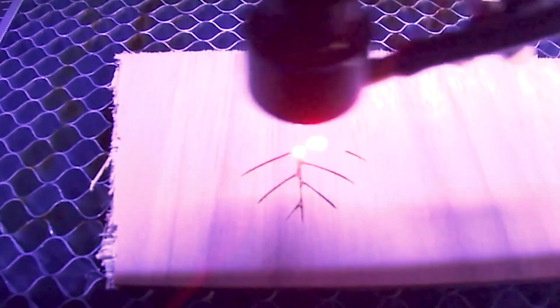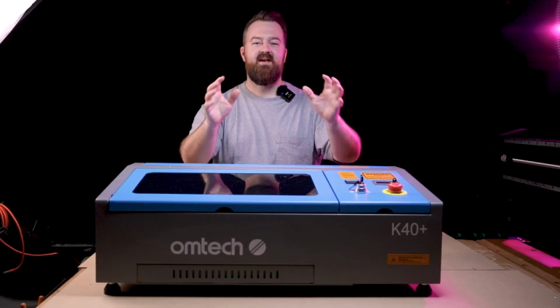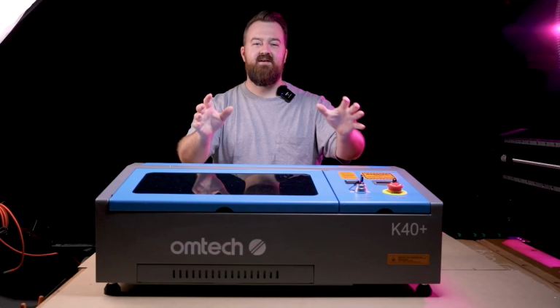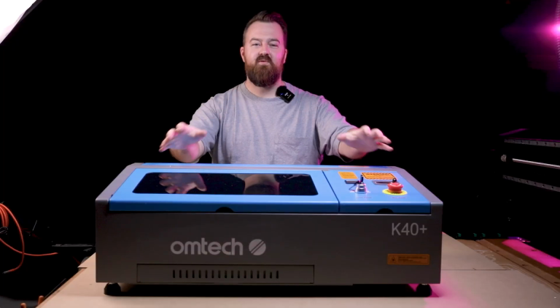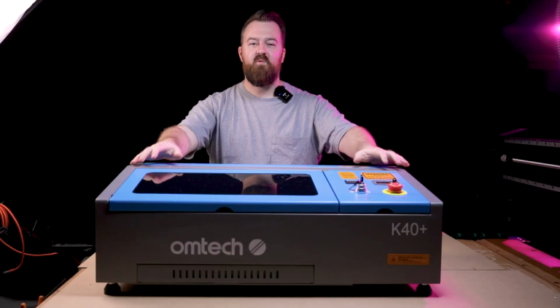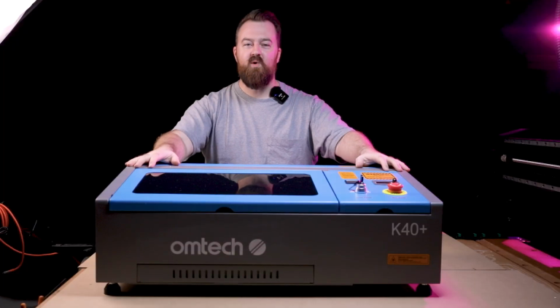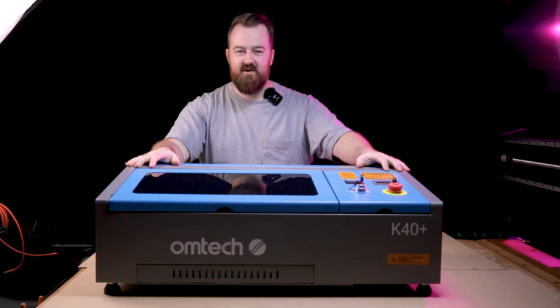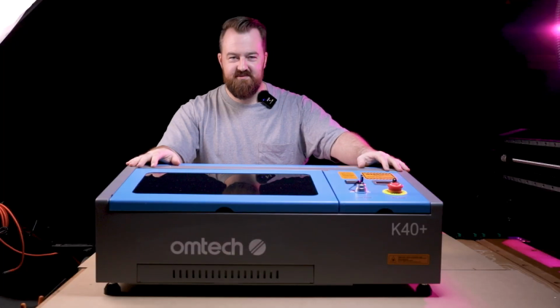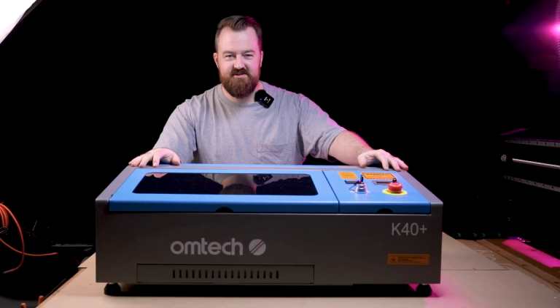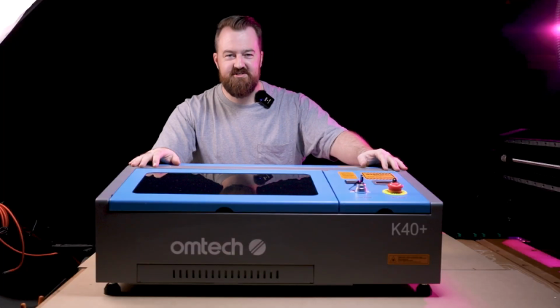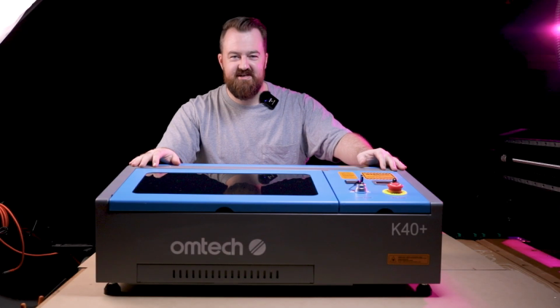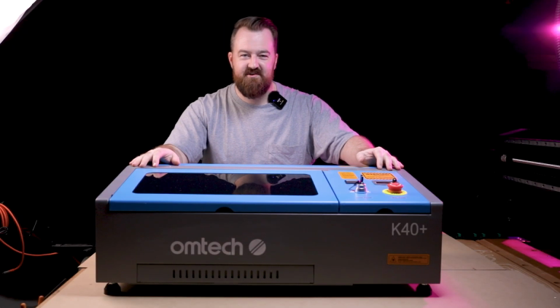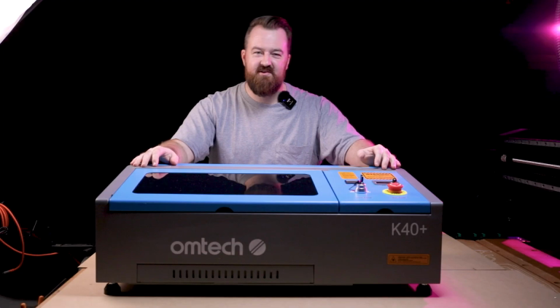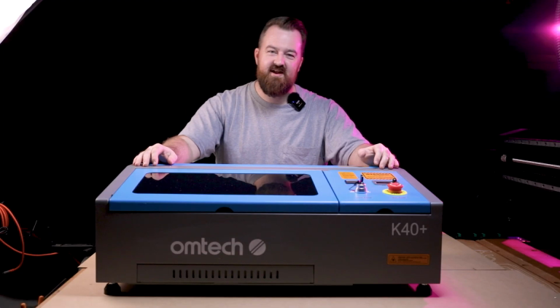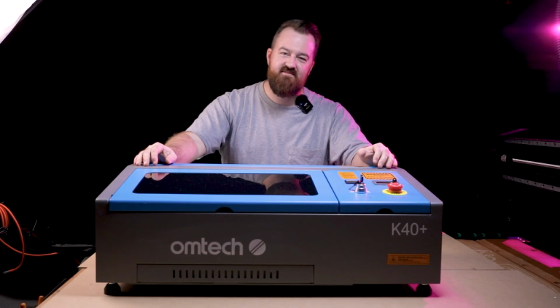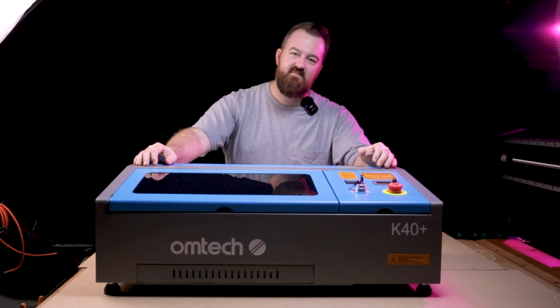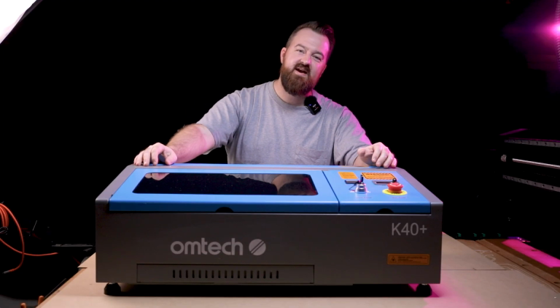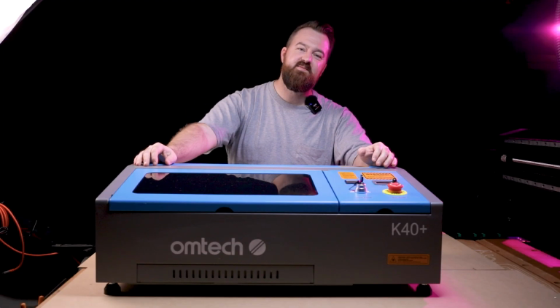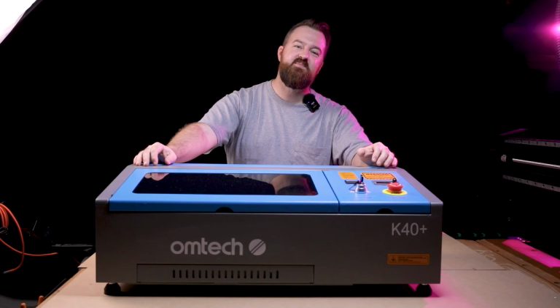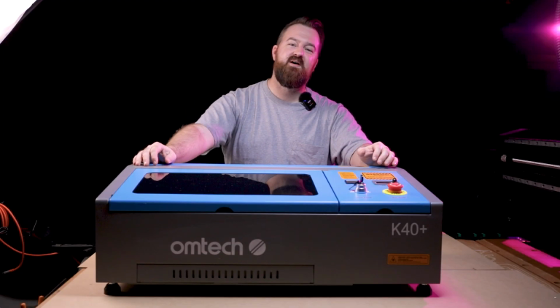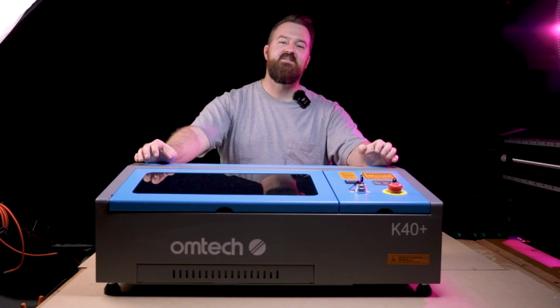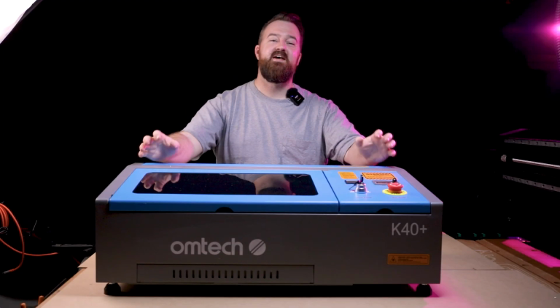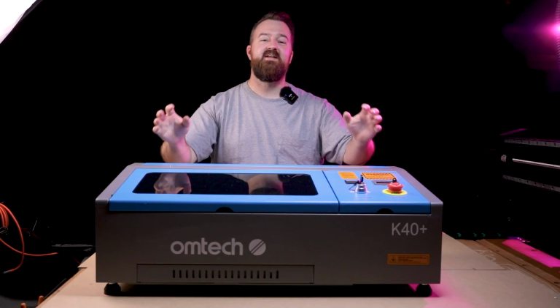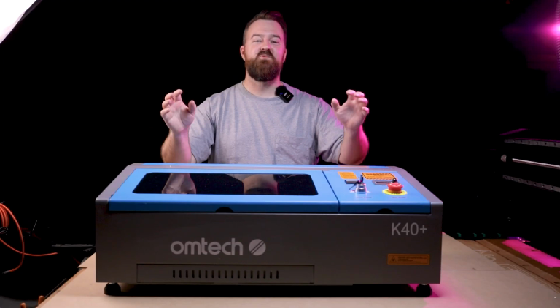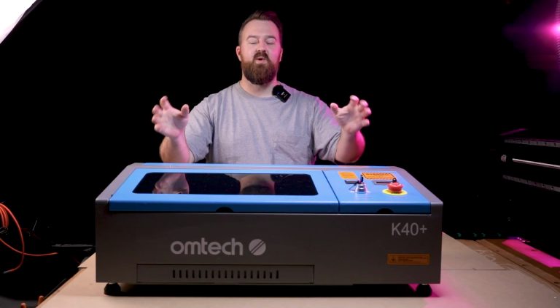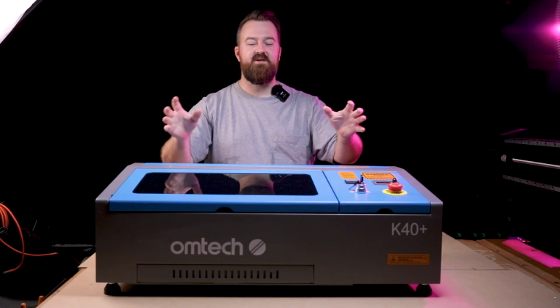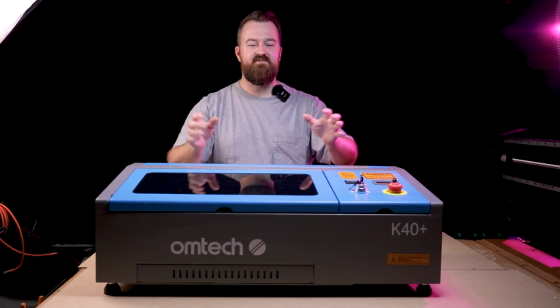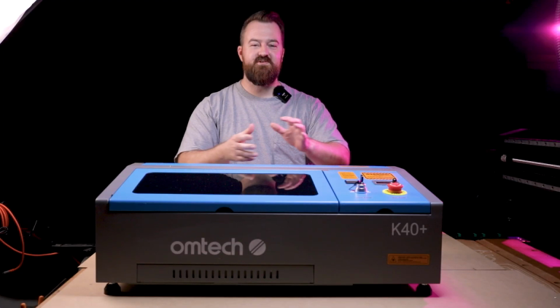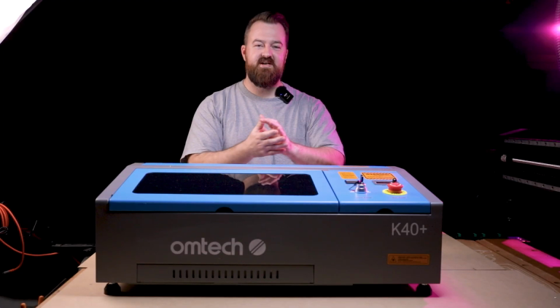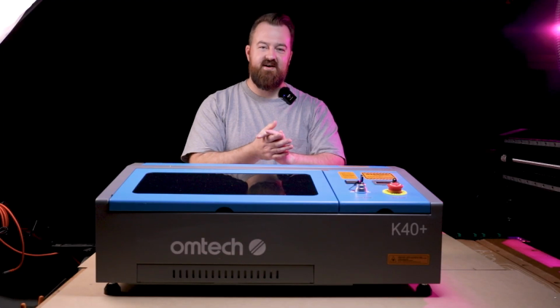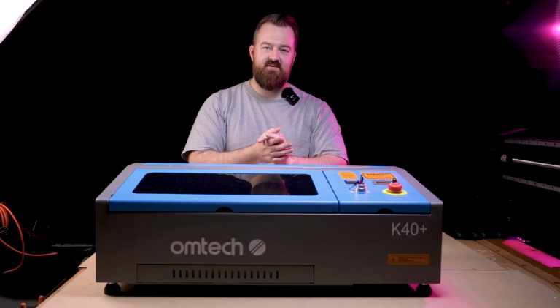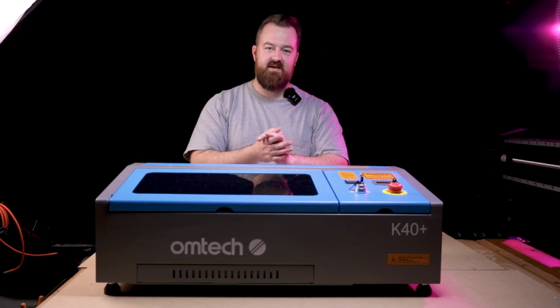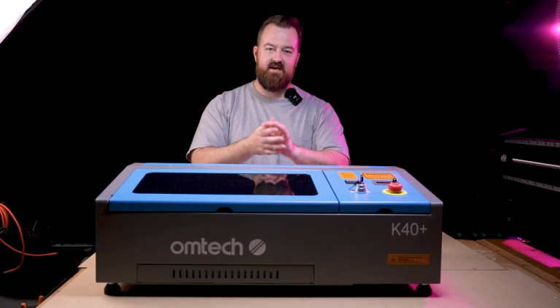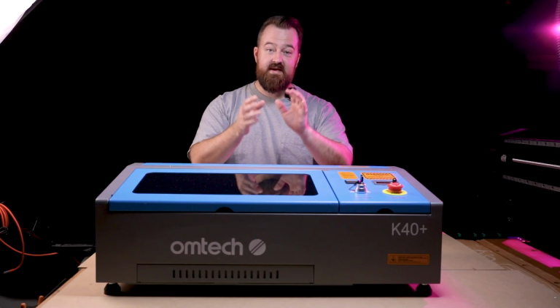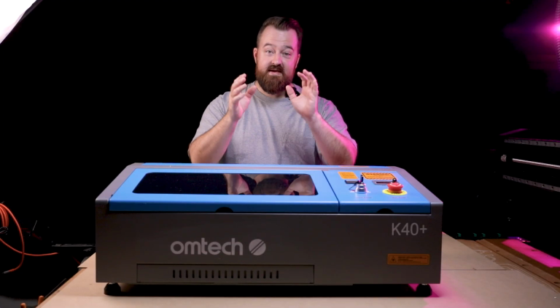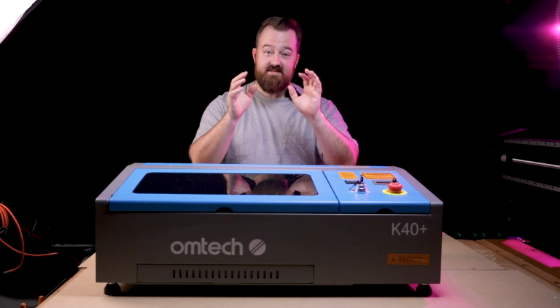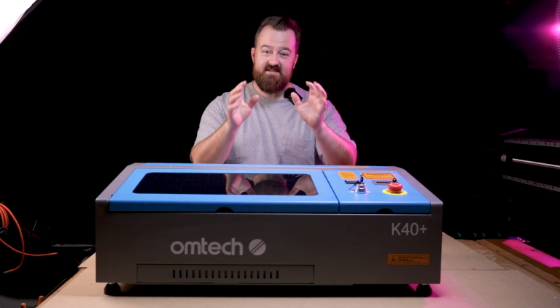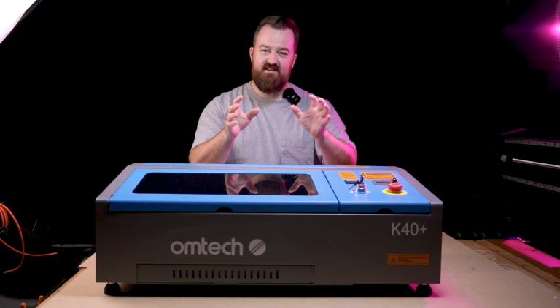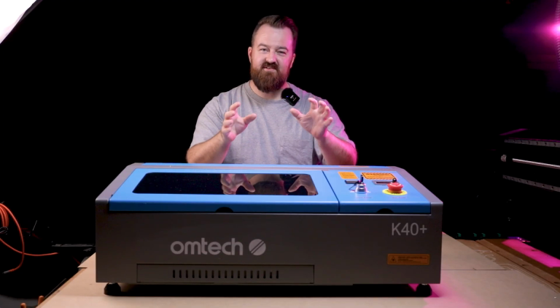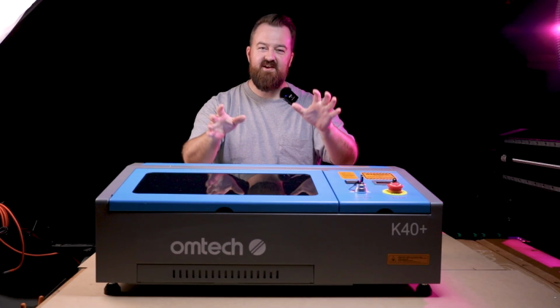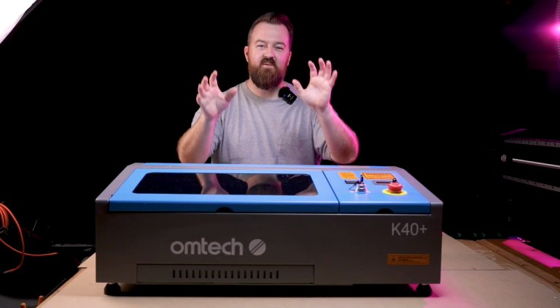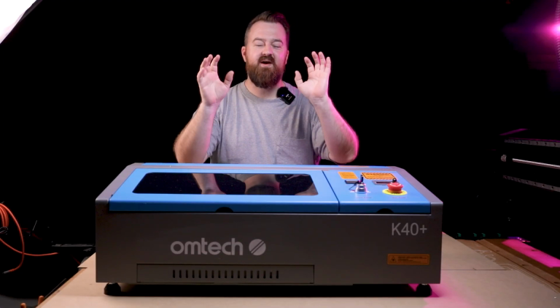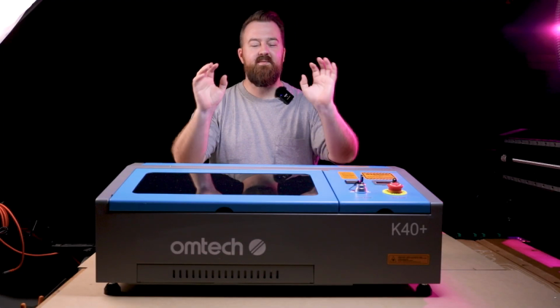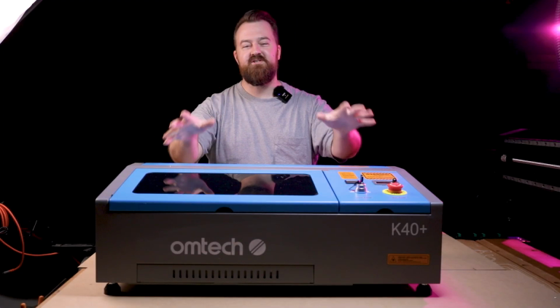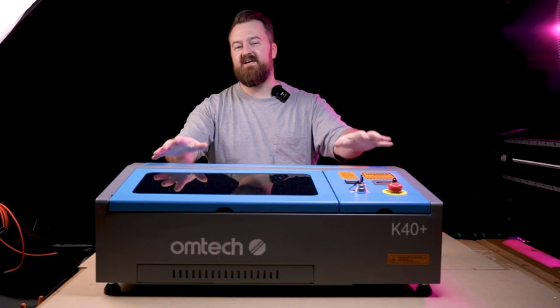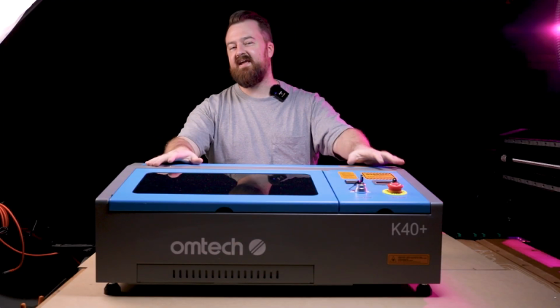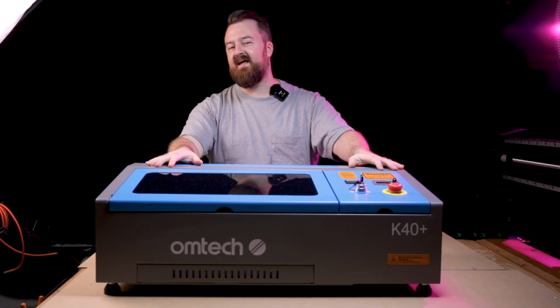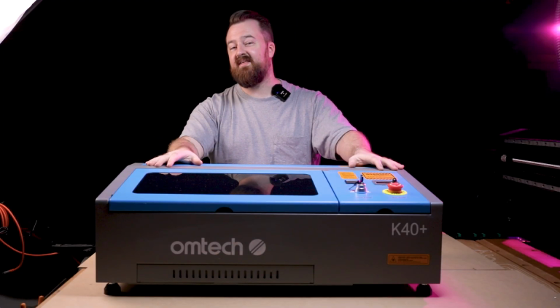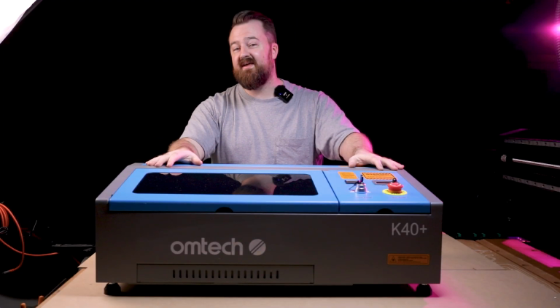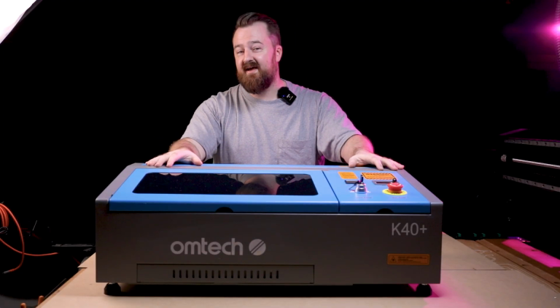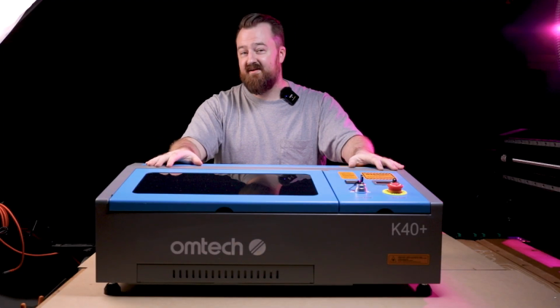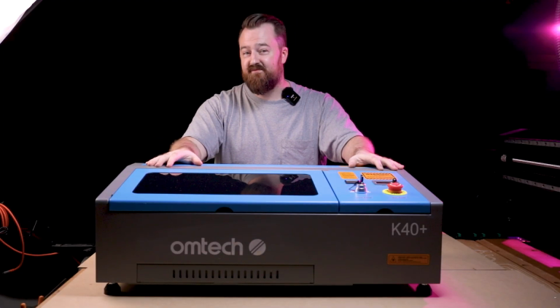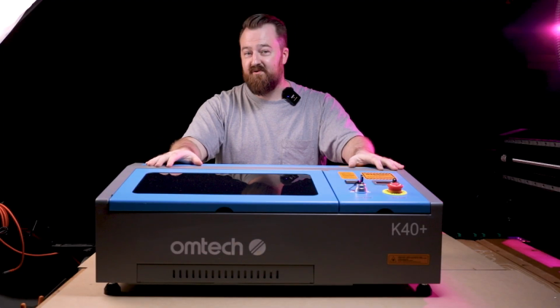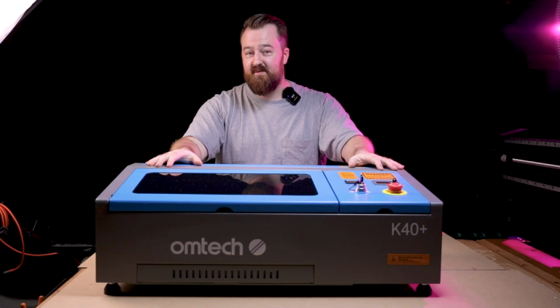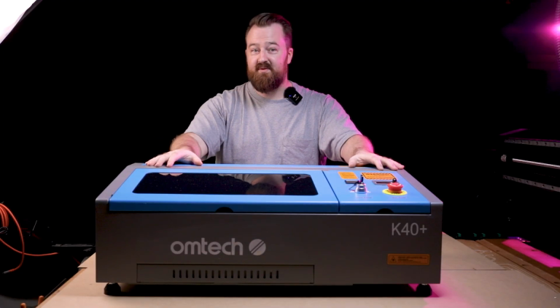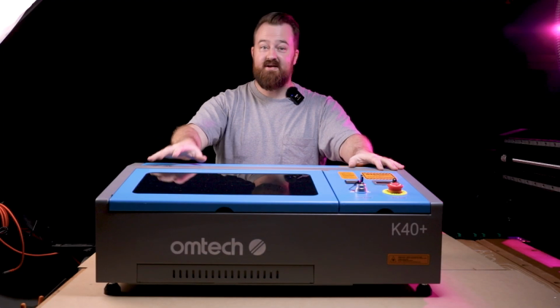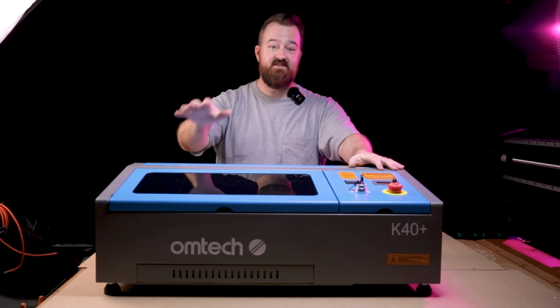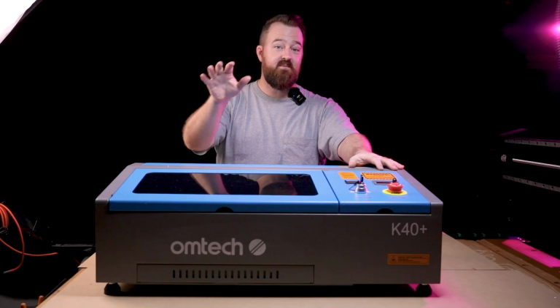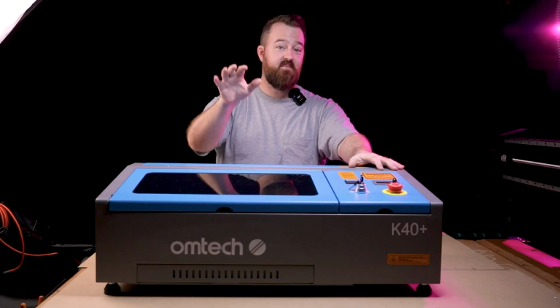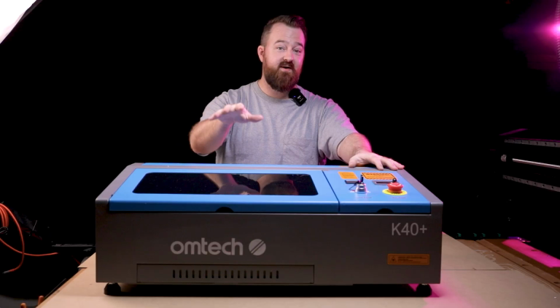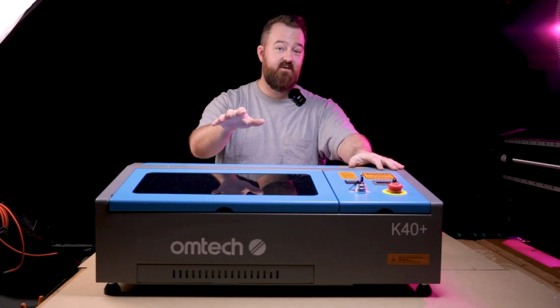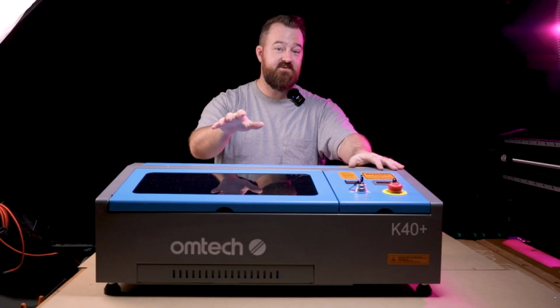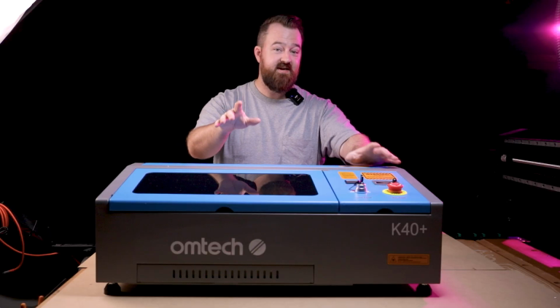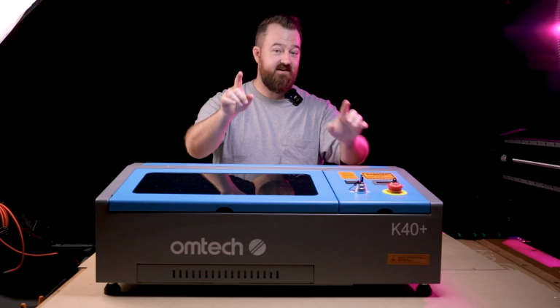G'day everyone, welcome to New Tech Creative. My name is Myles and it's wonderful to have you here. In today's video we're going to be checking out the K40 Plus from Biome Tech.